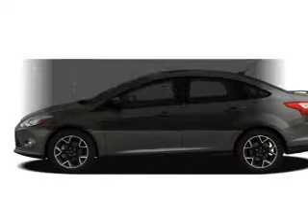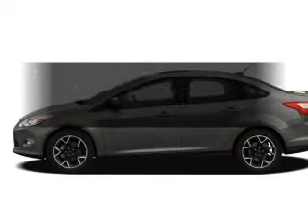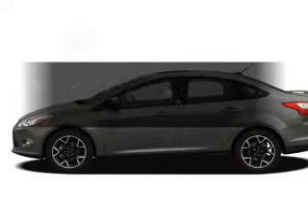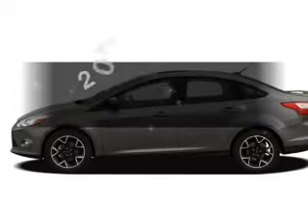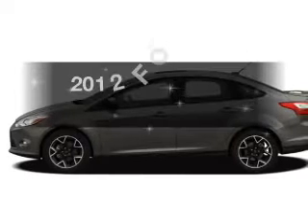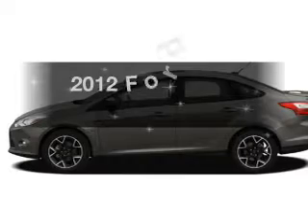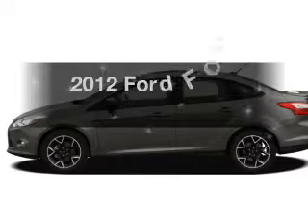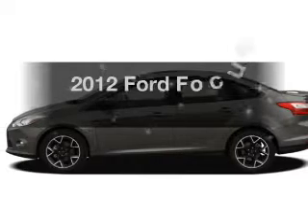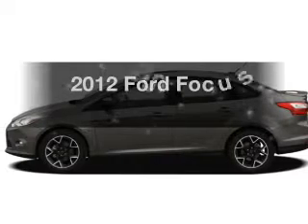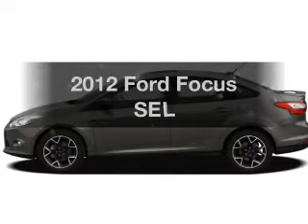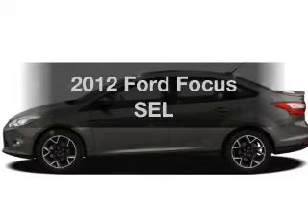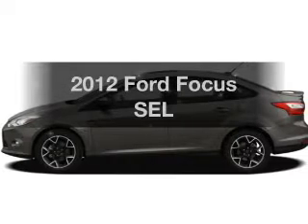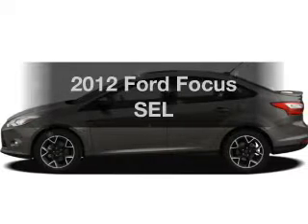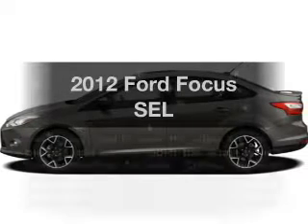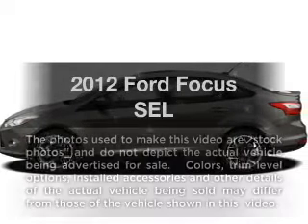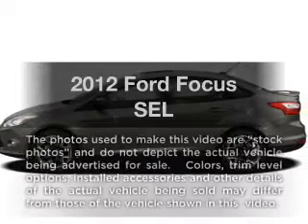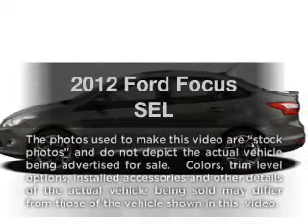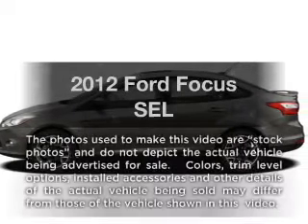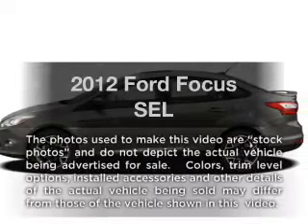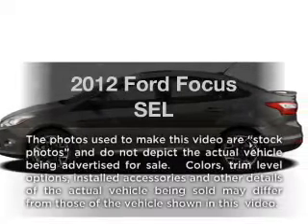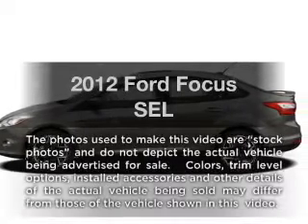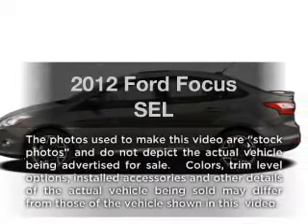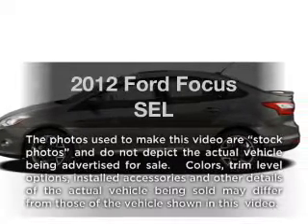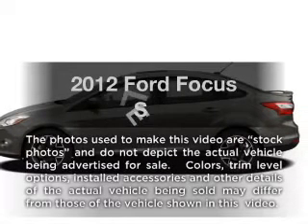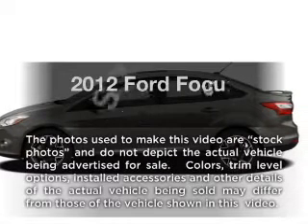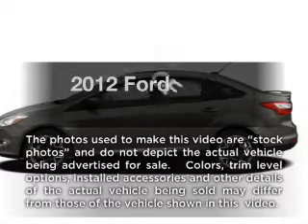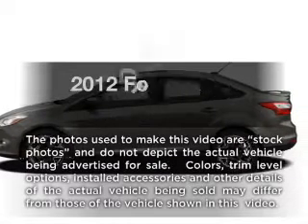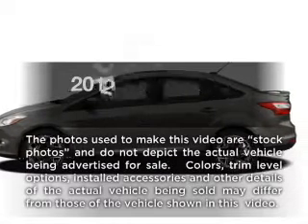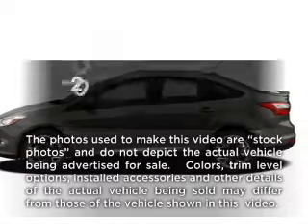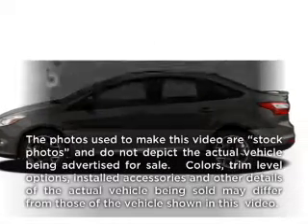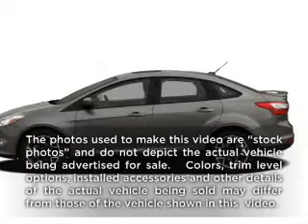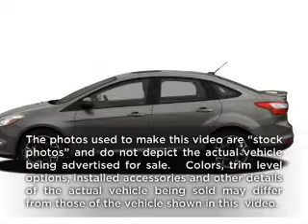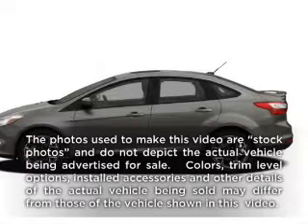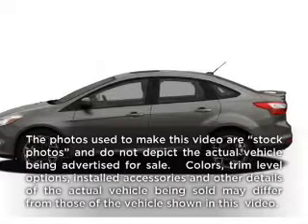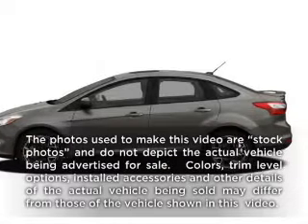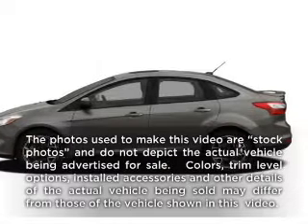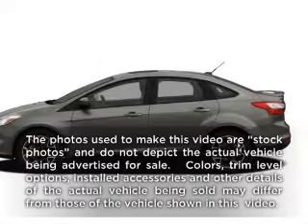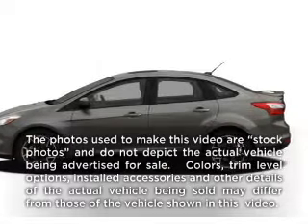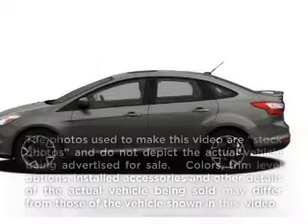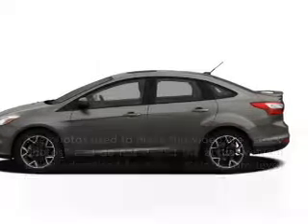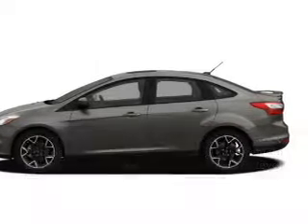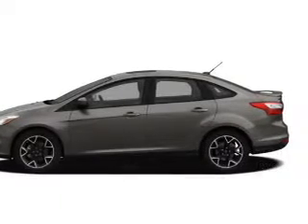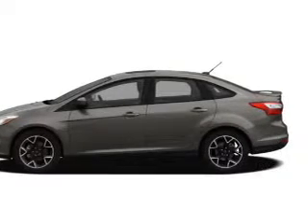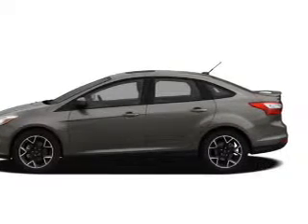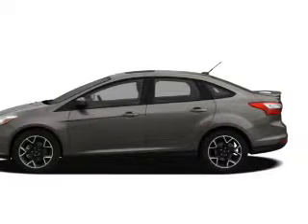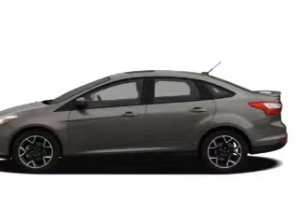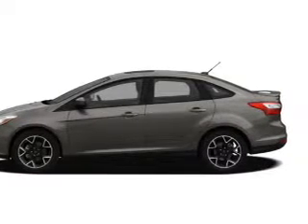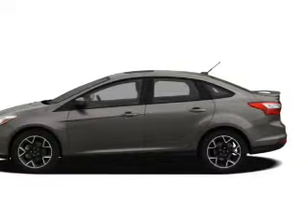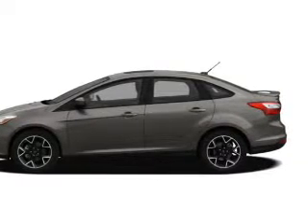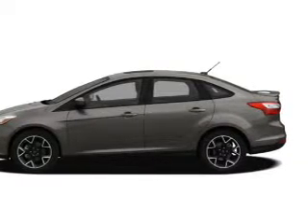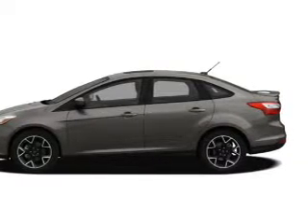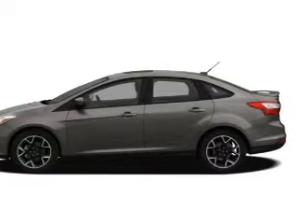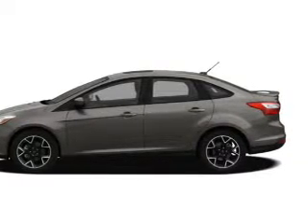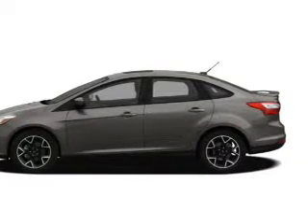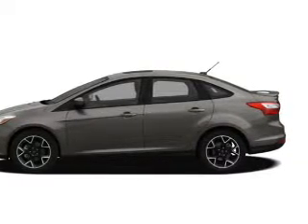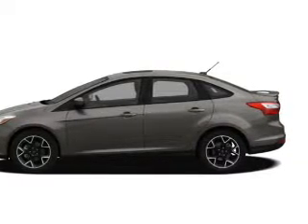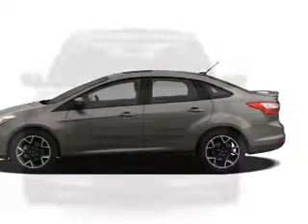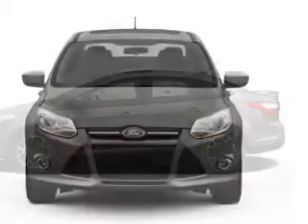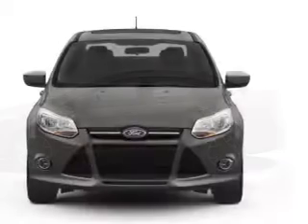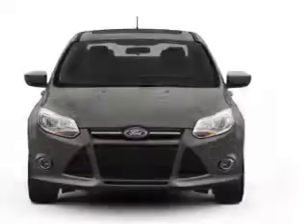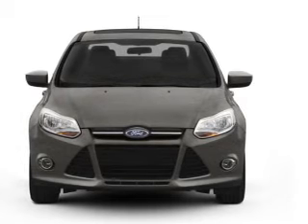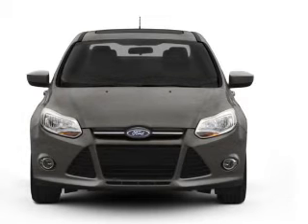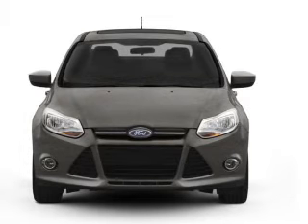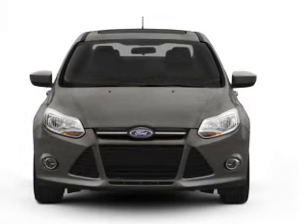Get noticed in this 2012 Ford Focus. Everything you need under one roof with this great vehicle.